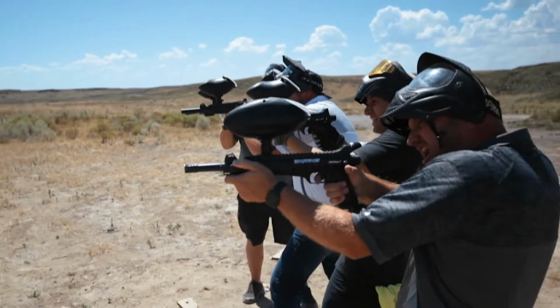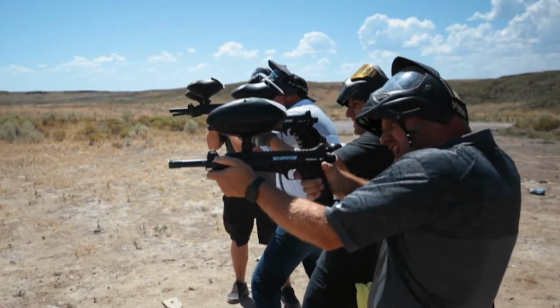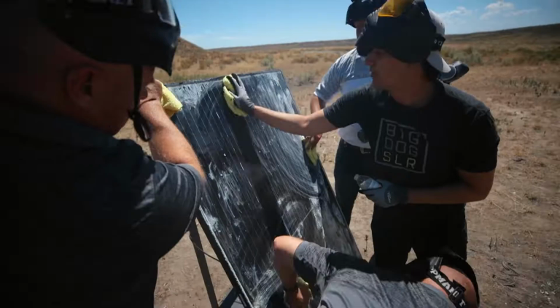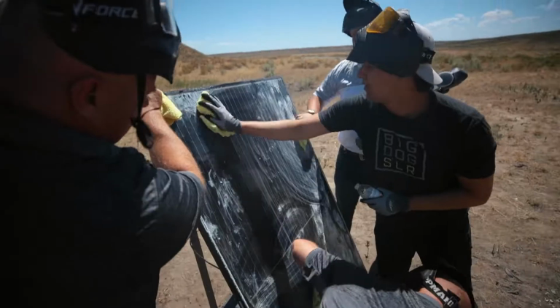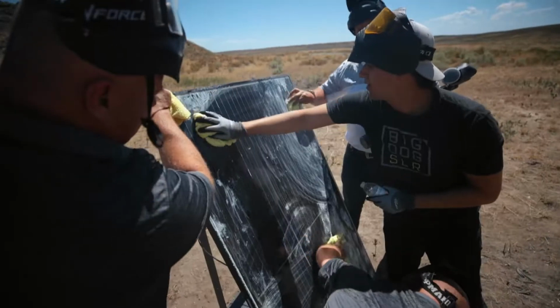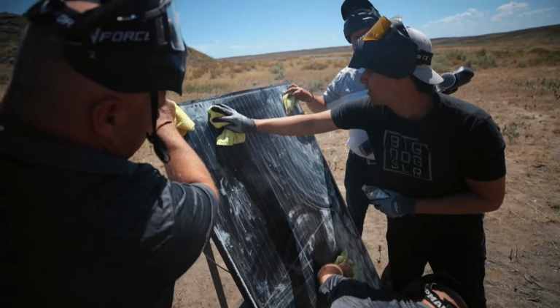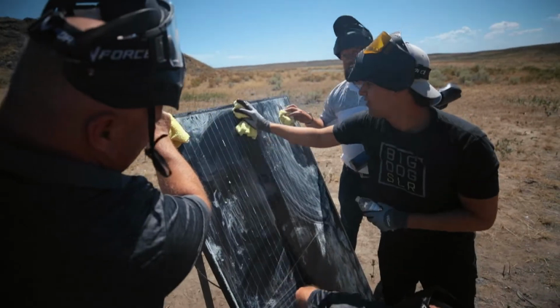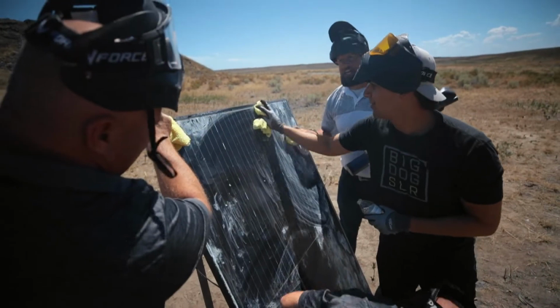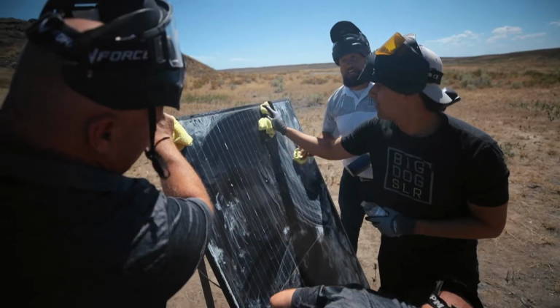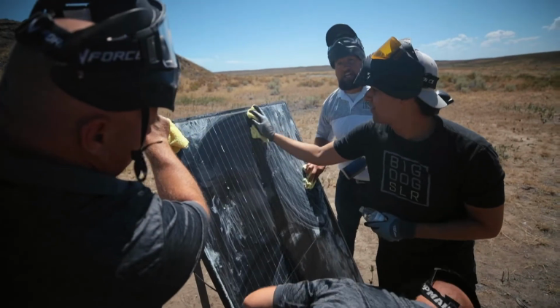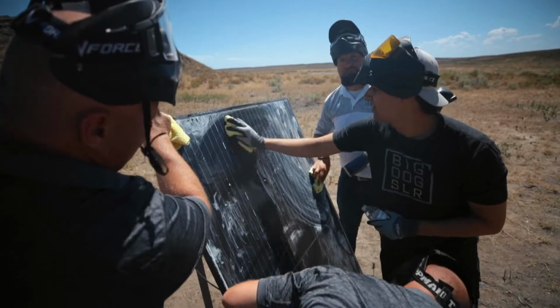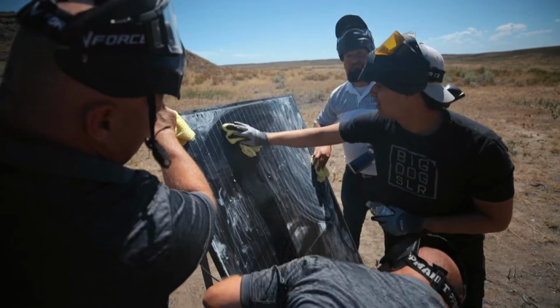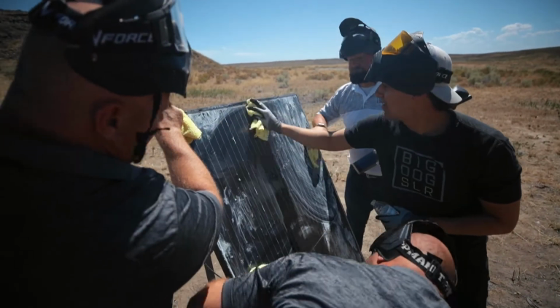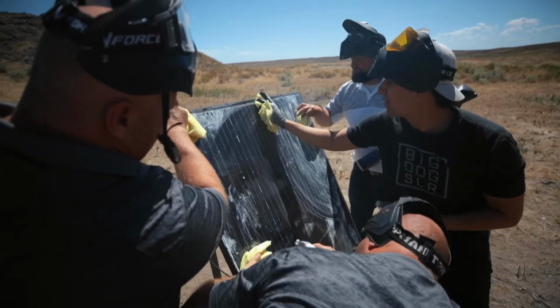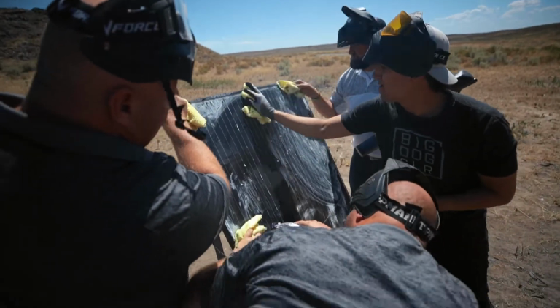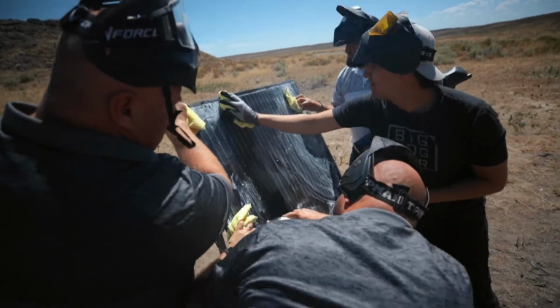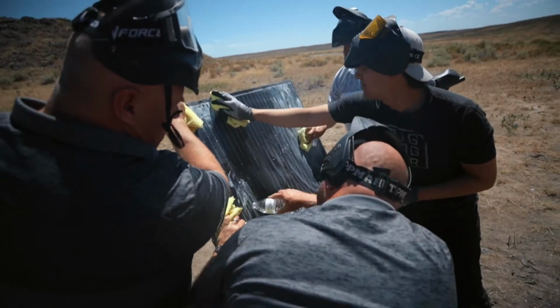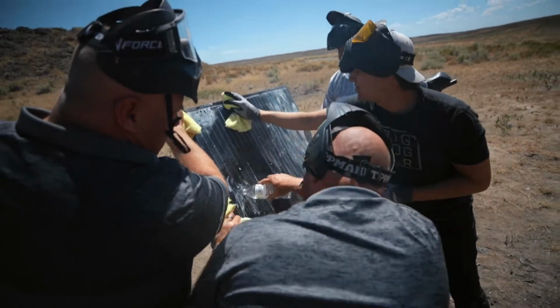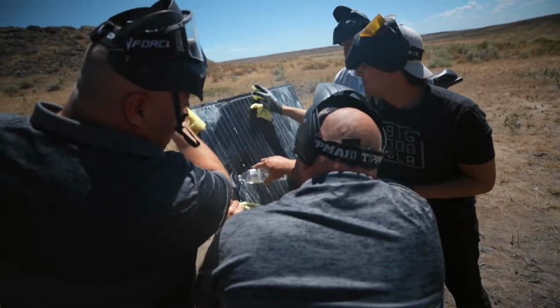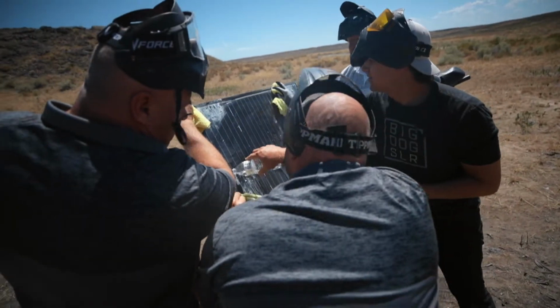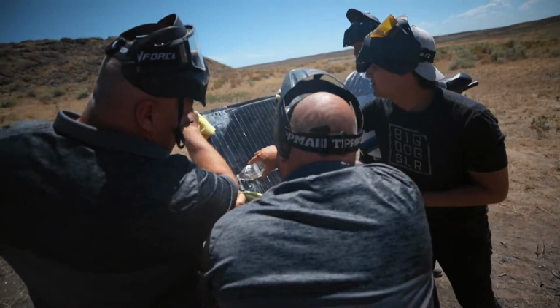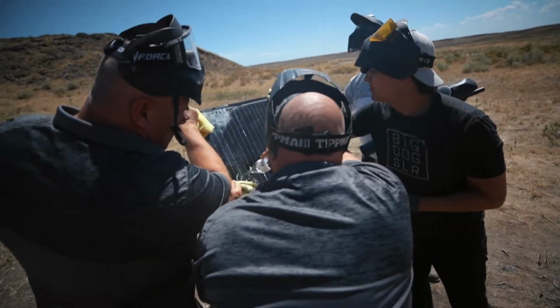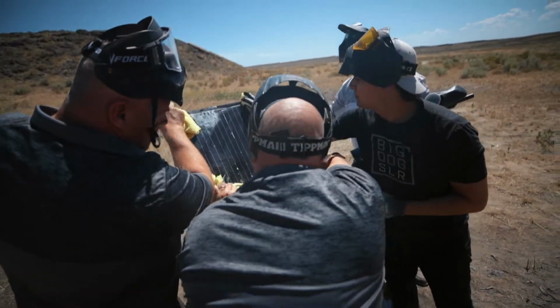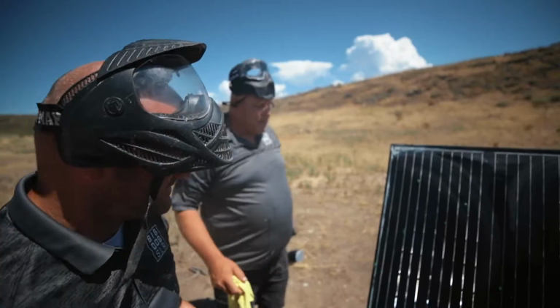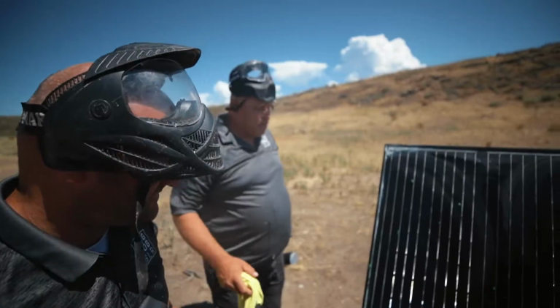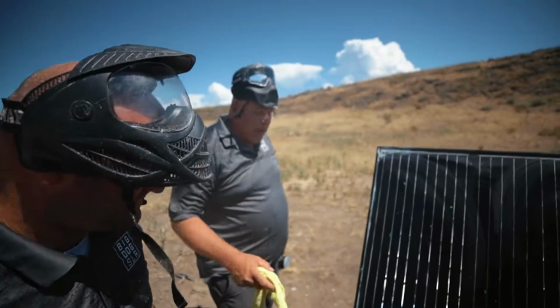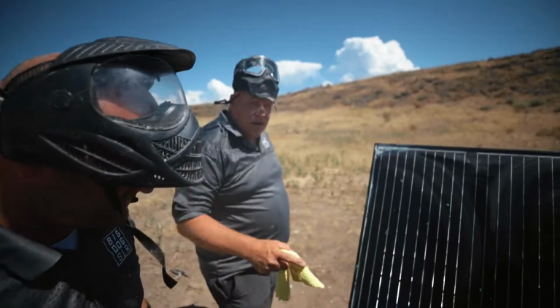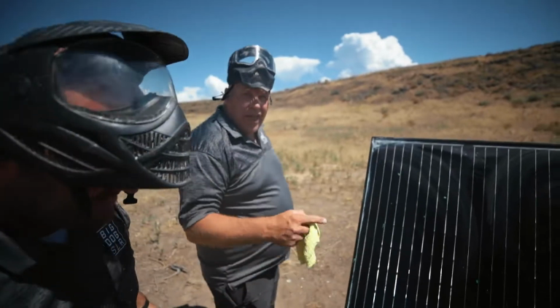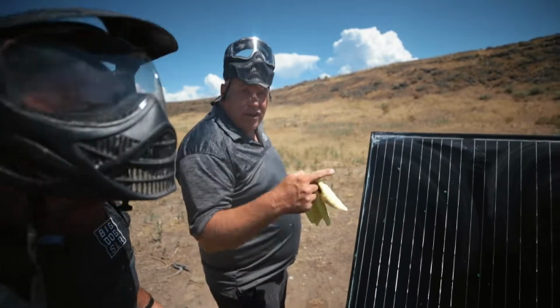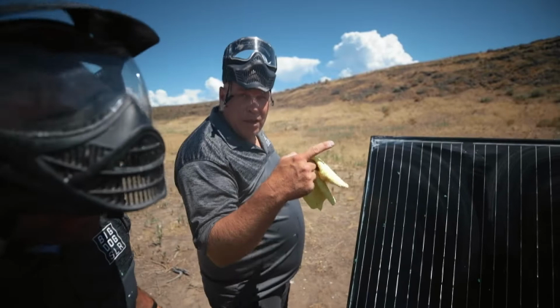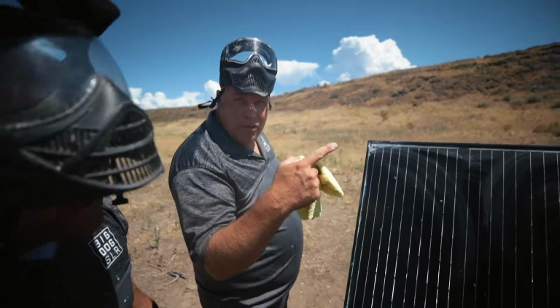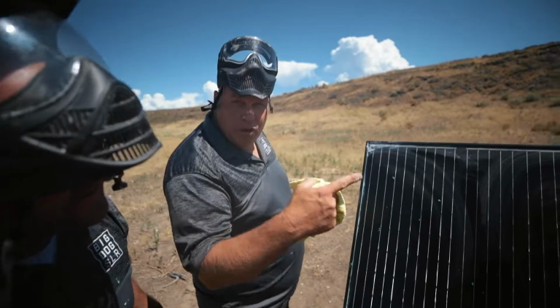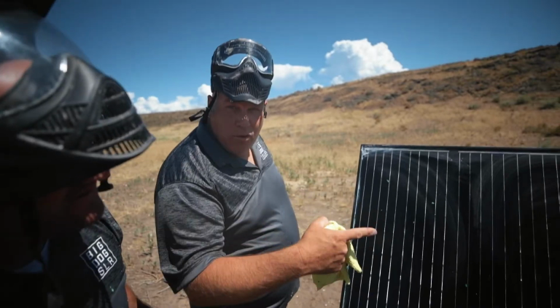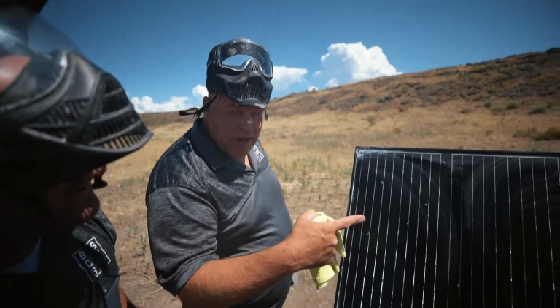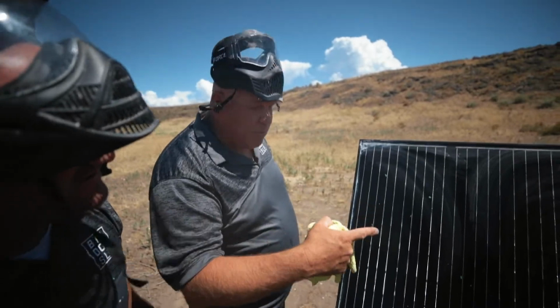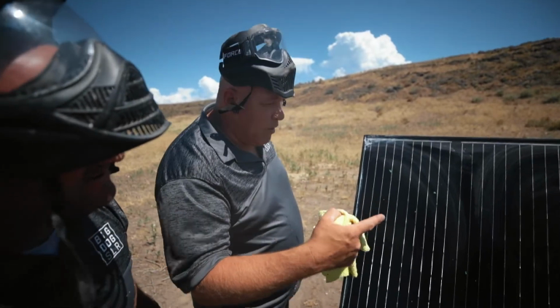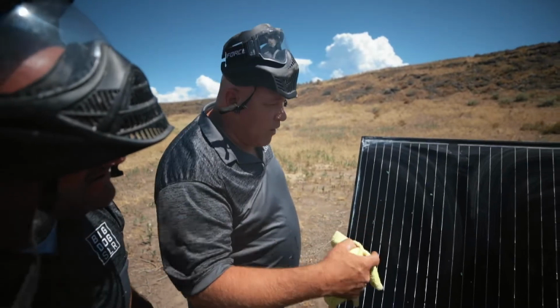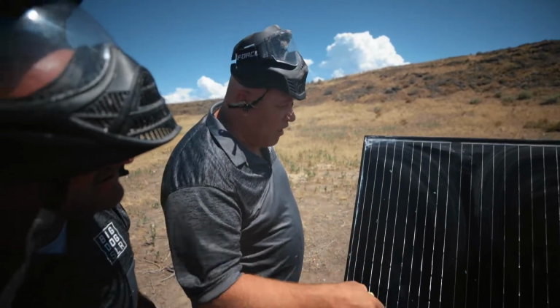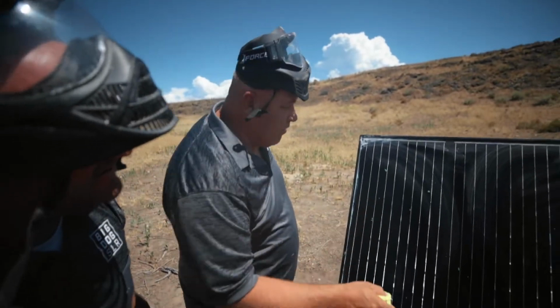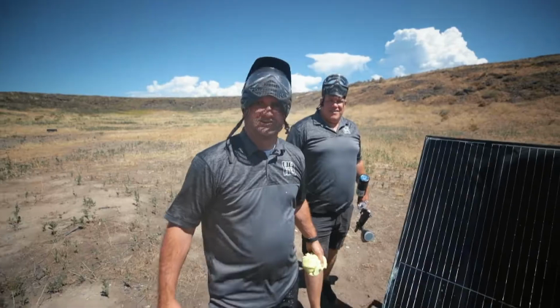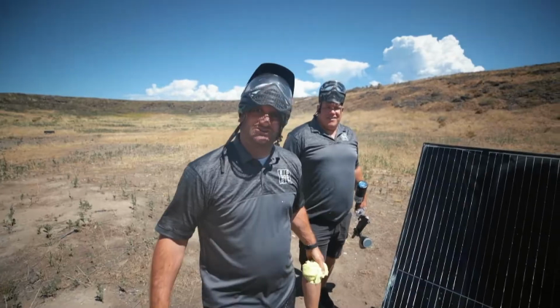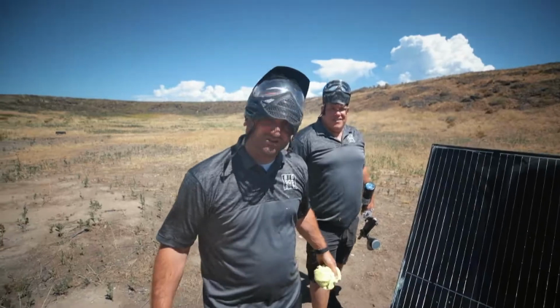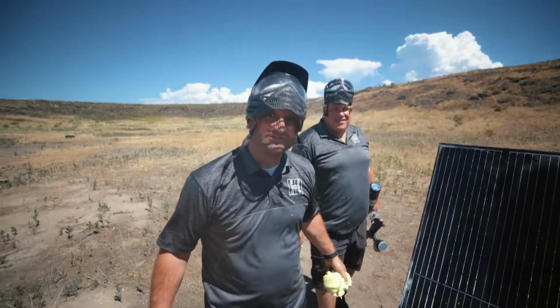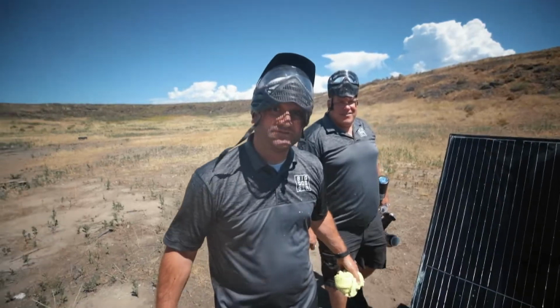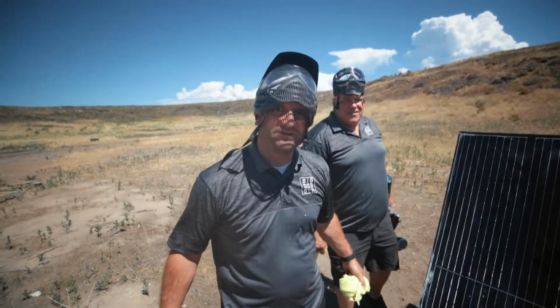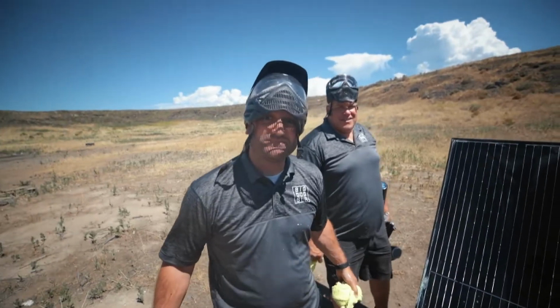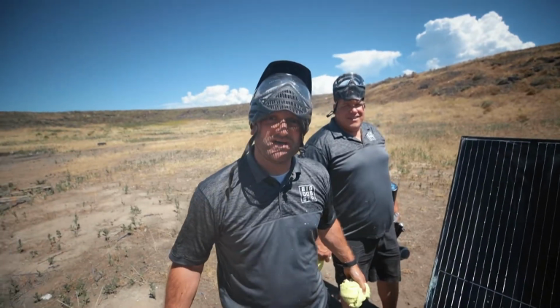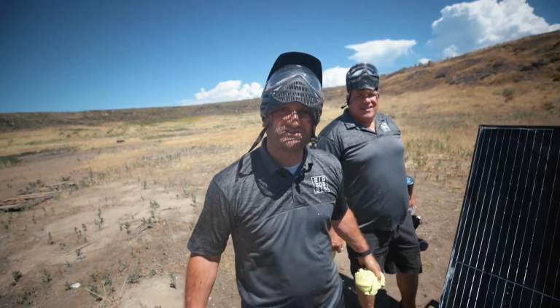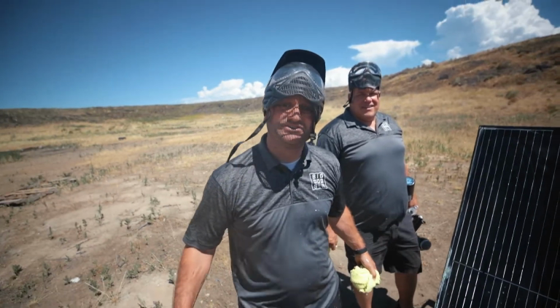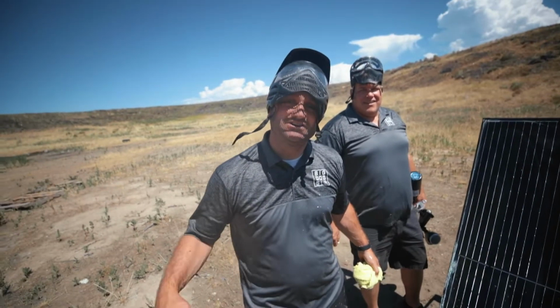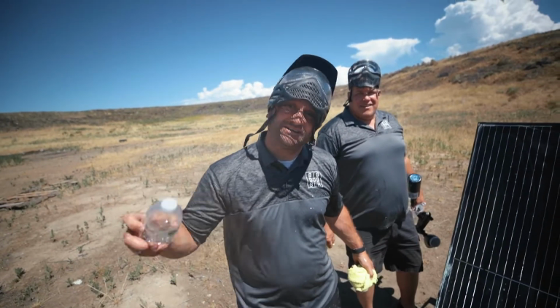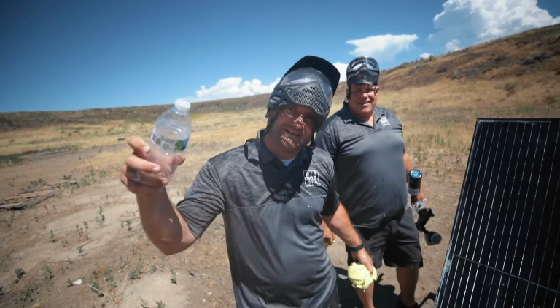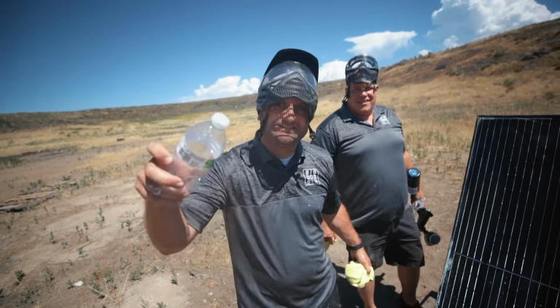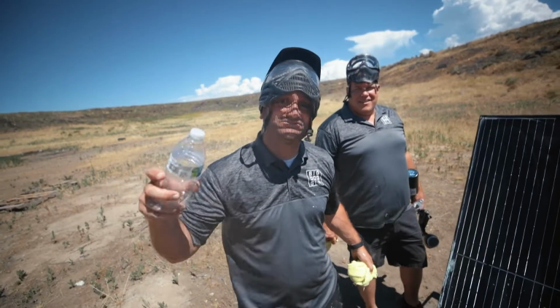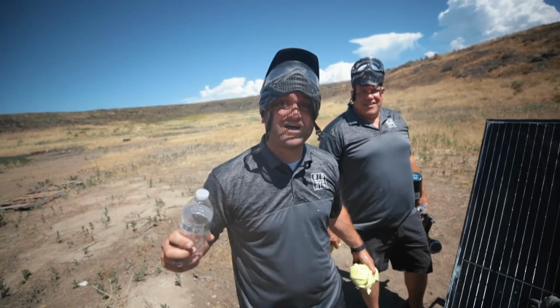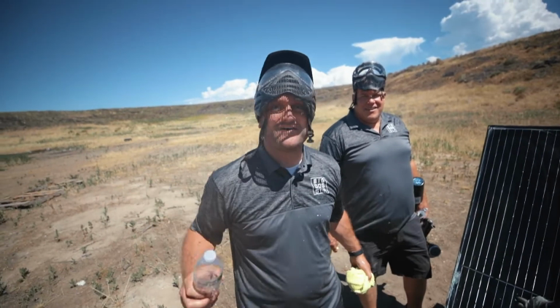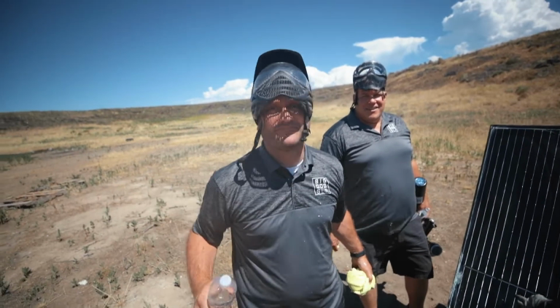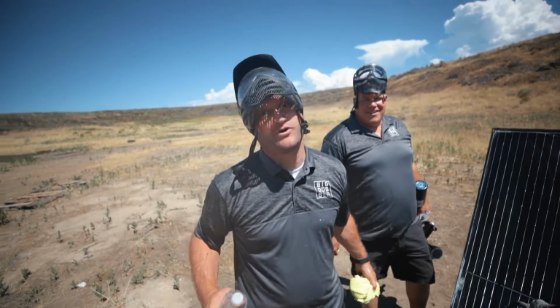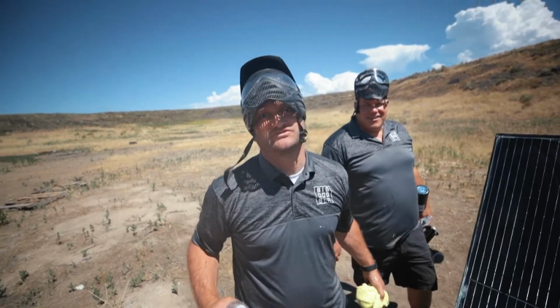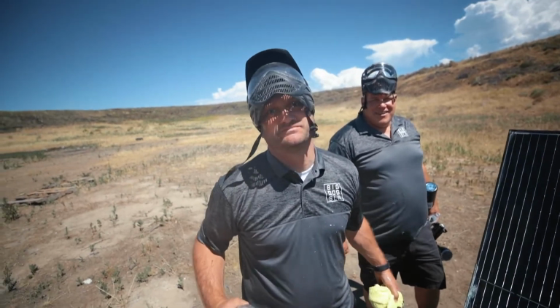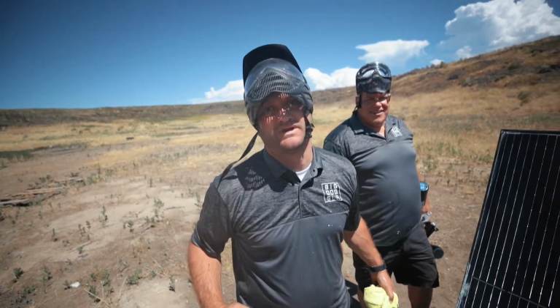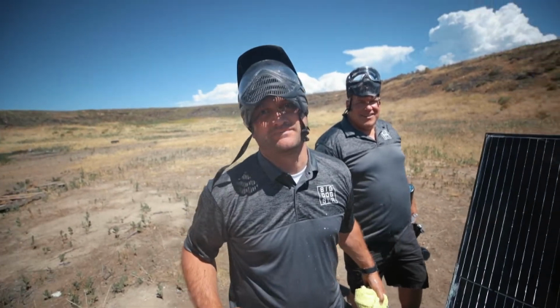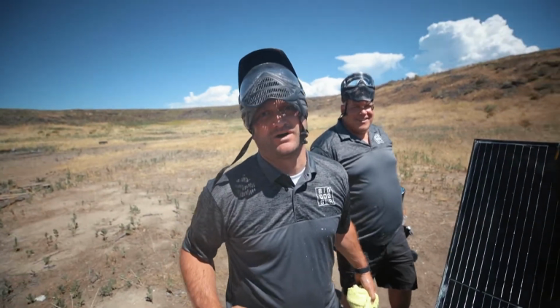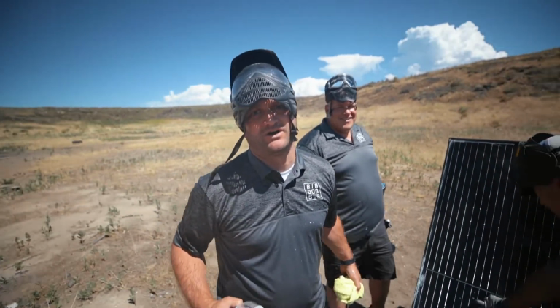I don't see anything. It is clean. This paddle held up incredibly well. Just for good measure, let's try a frozen paintball.